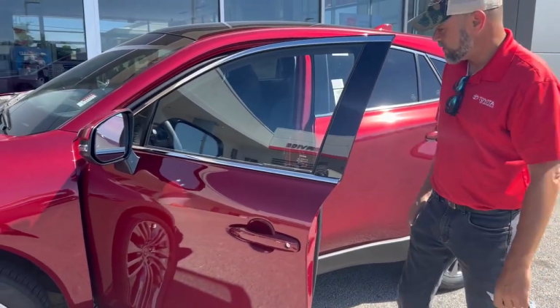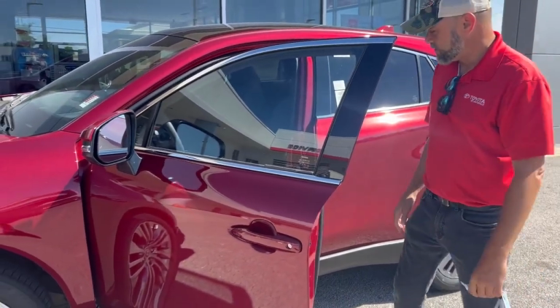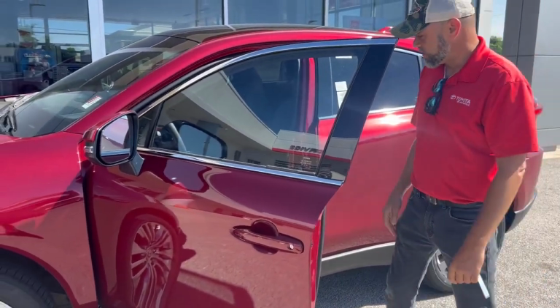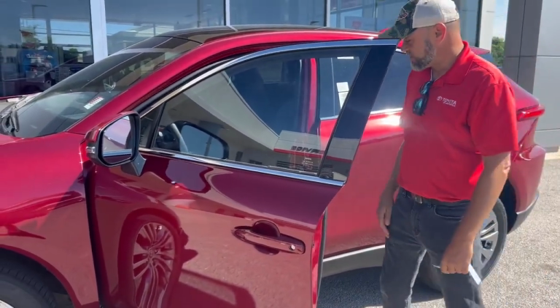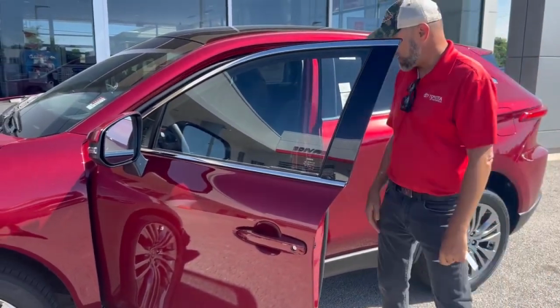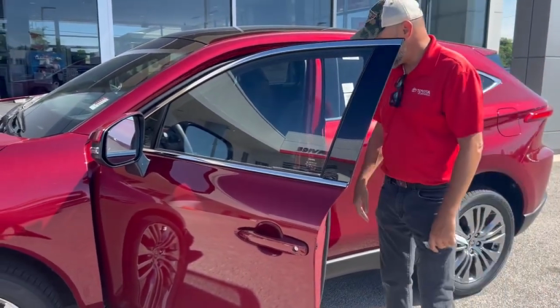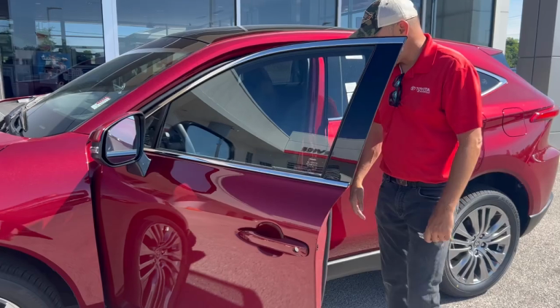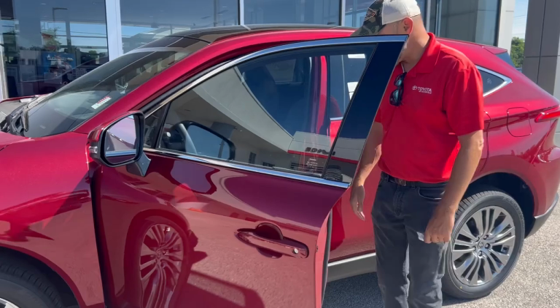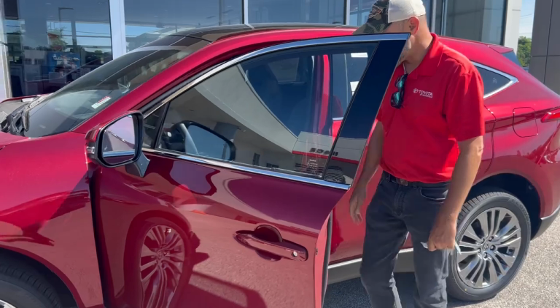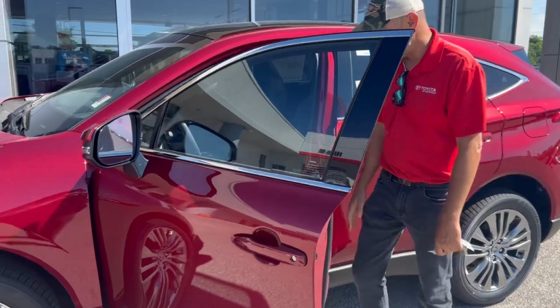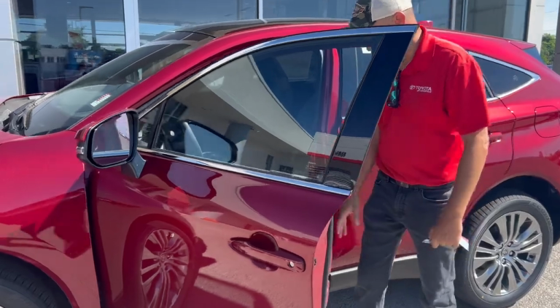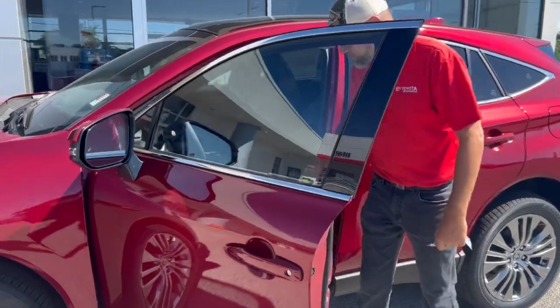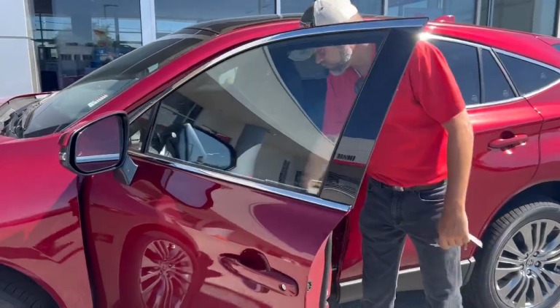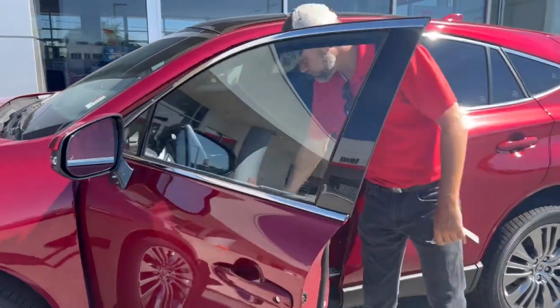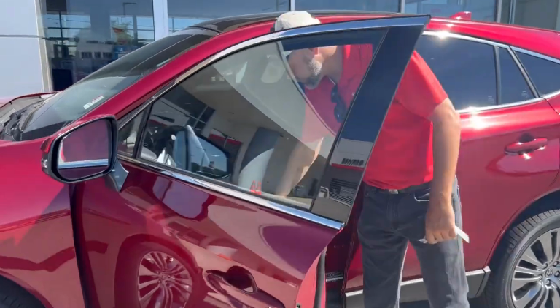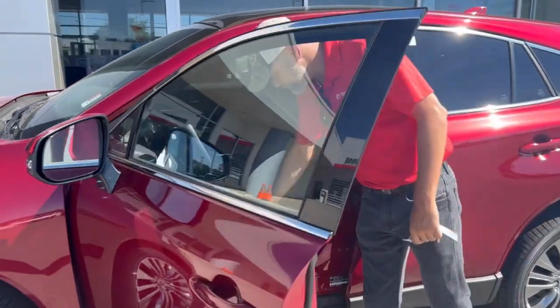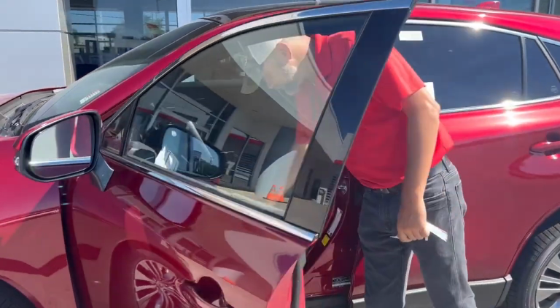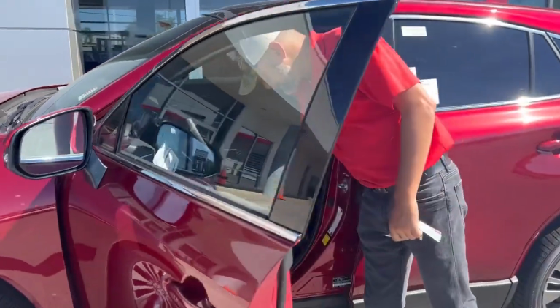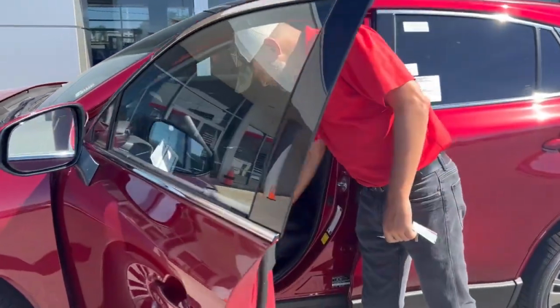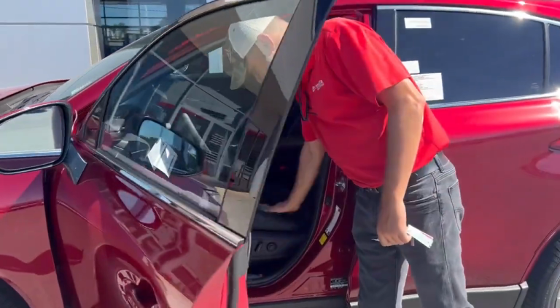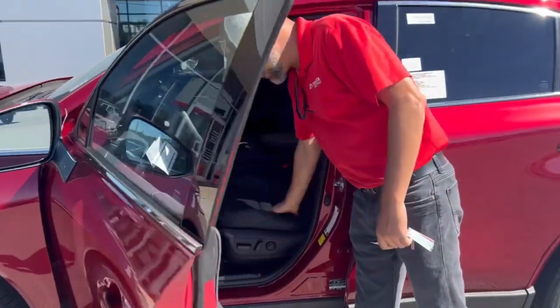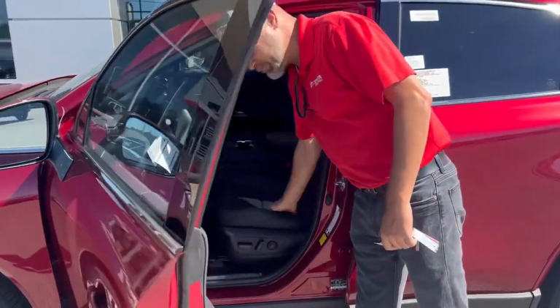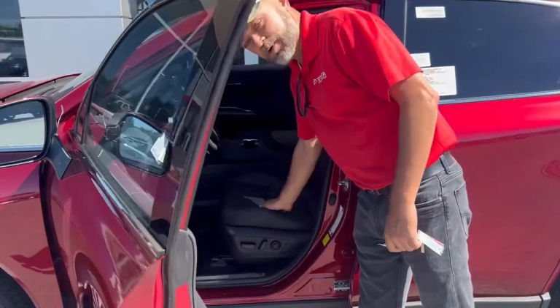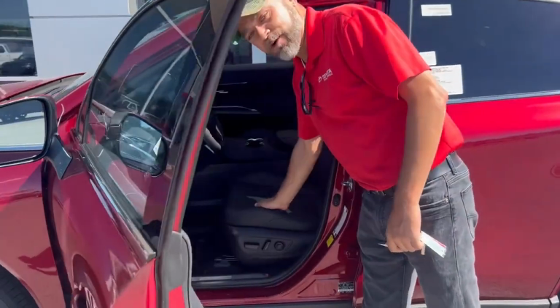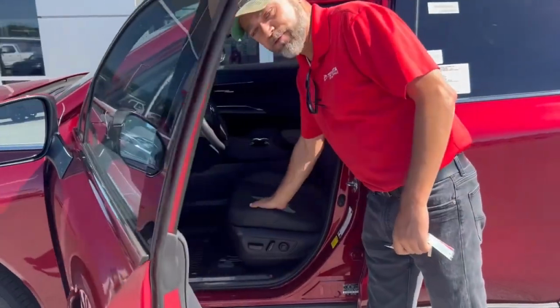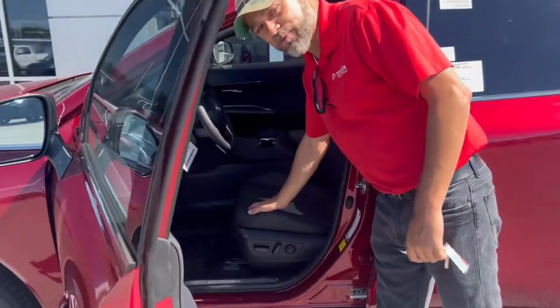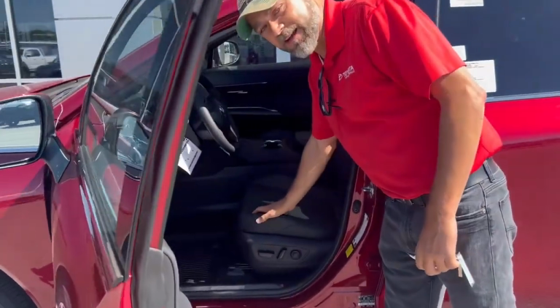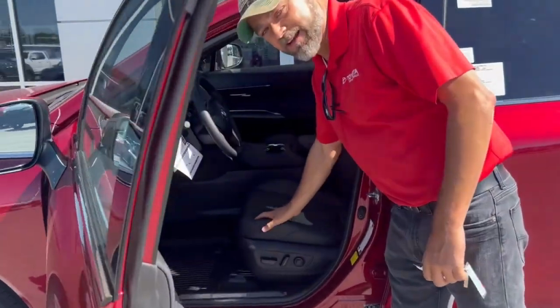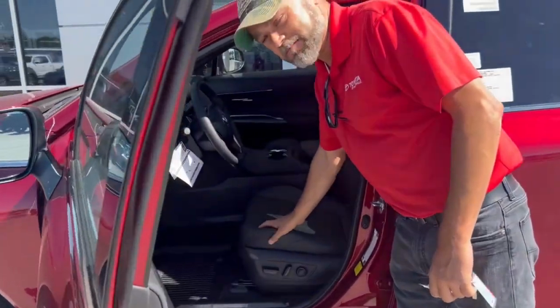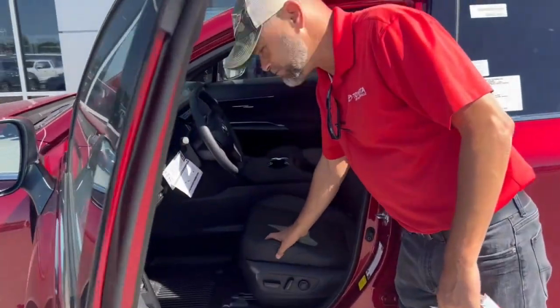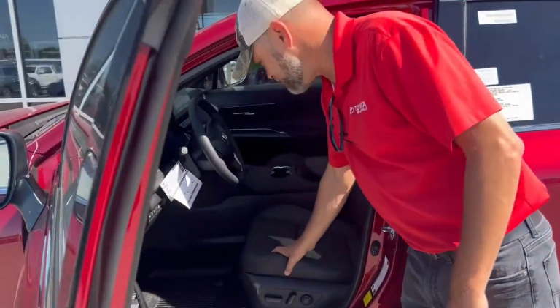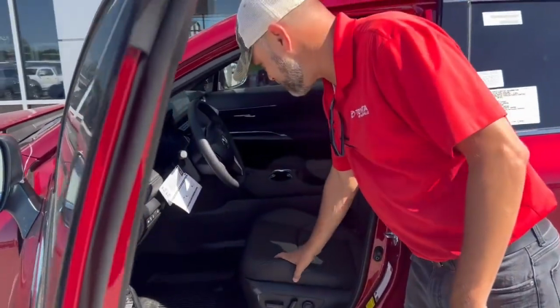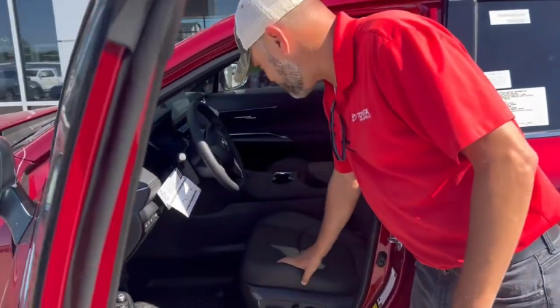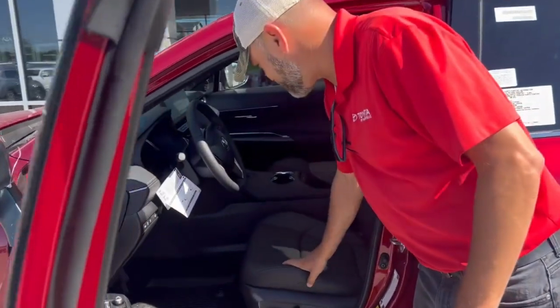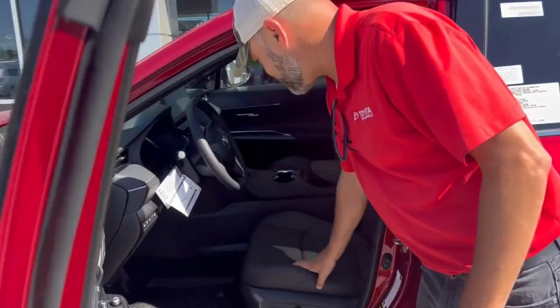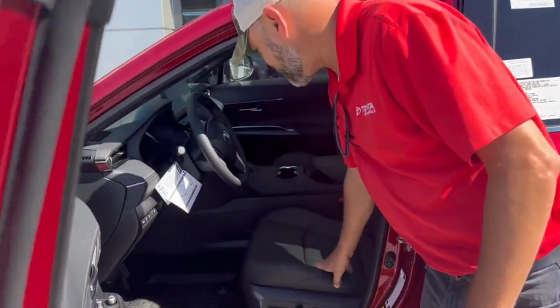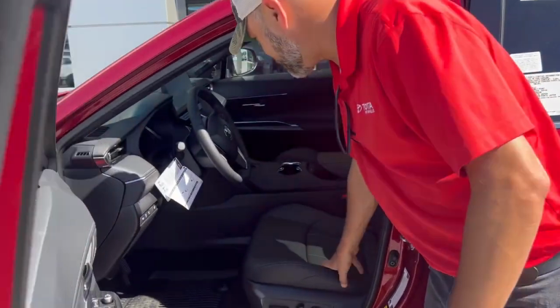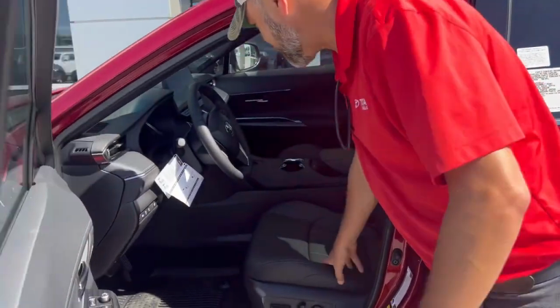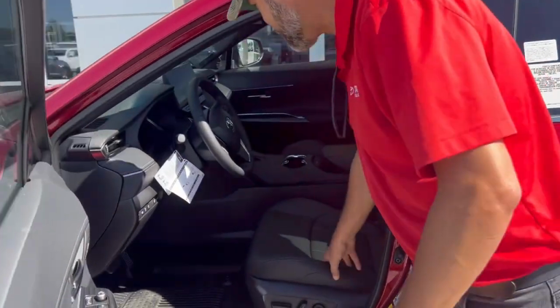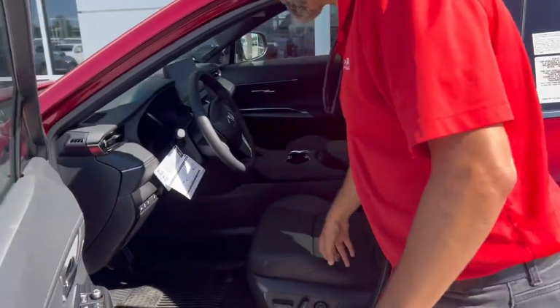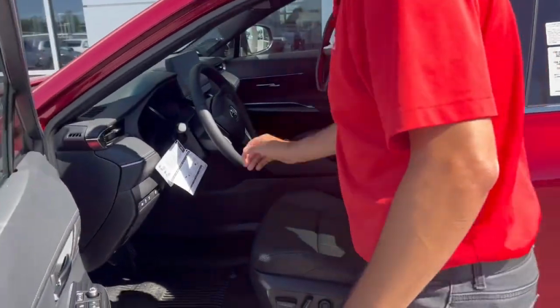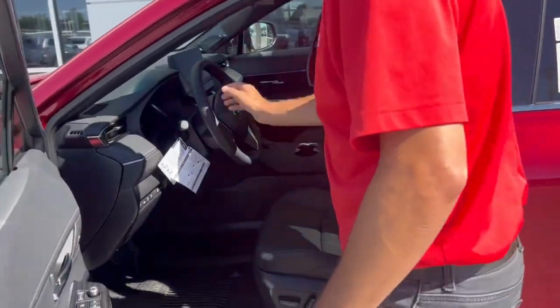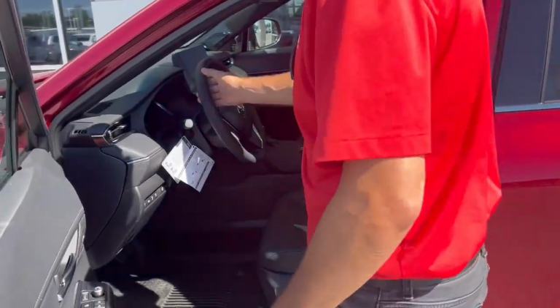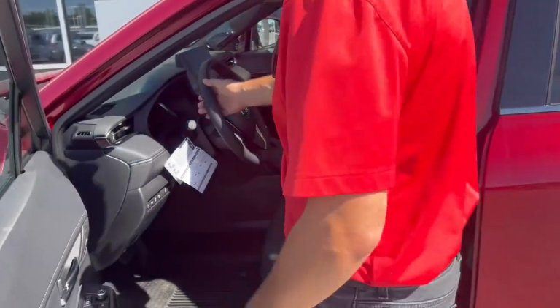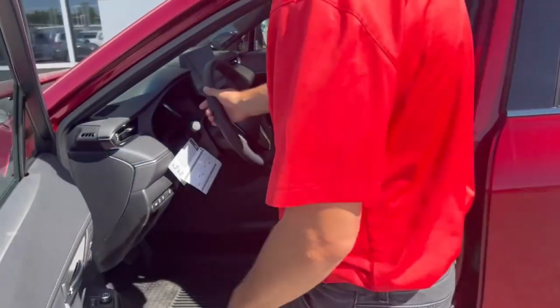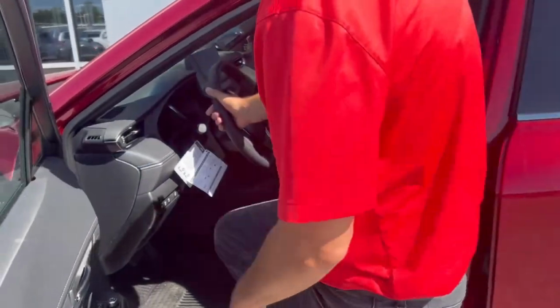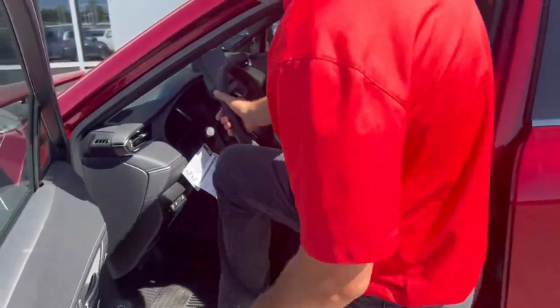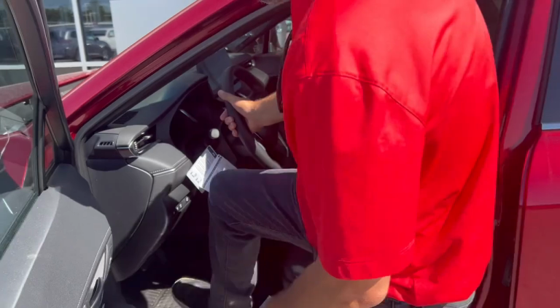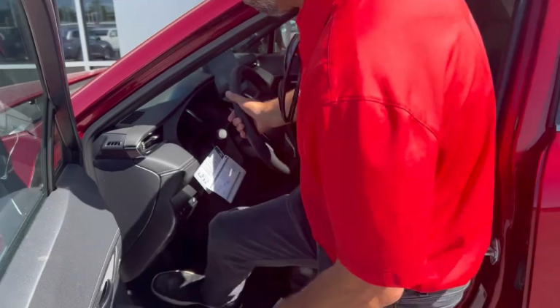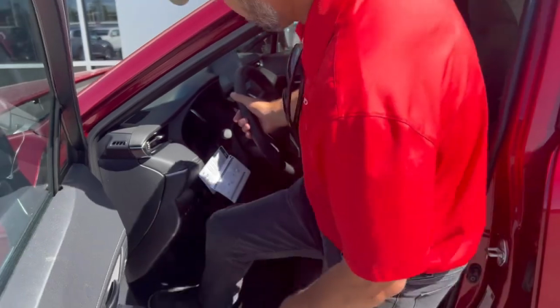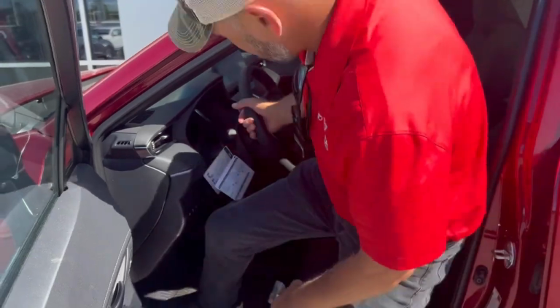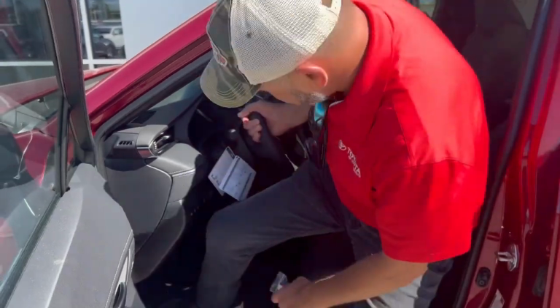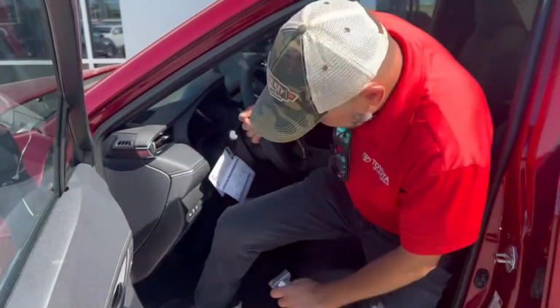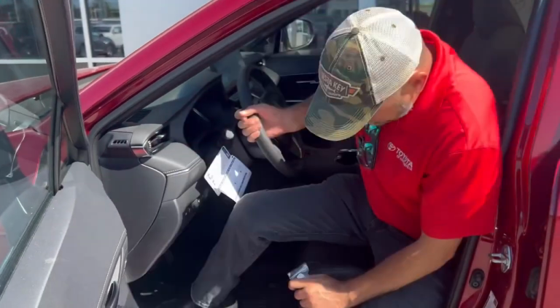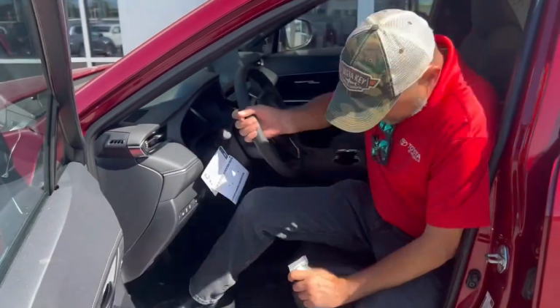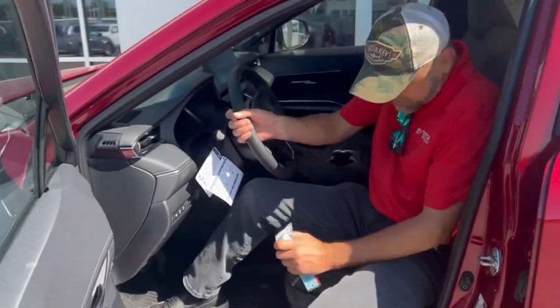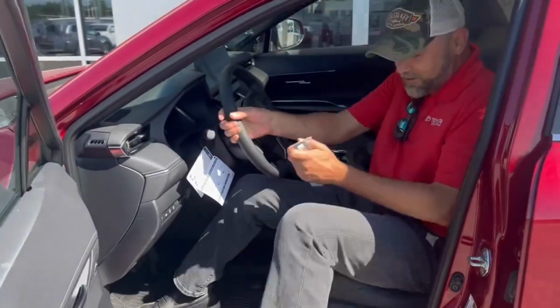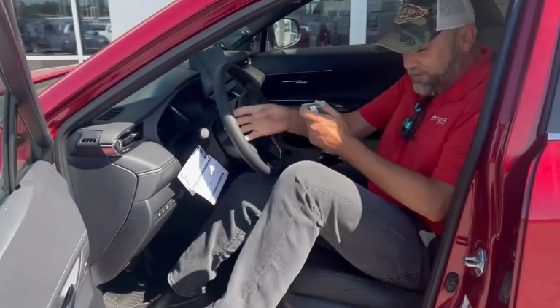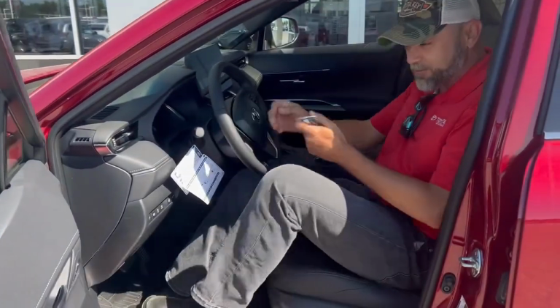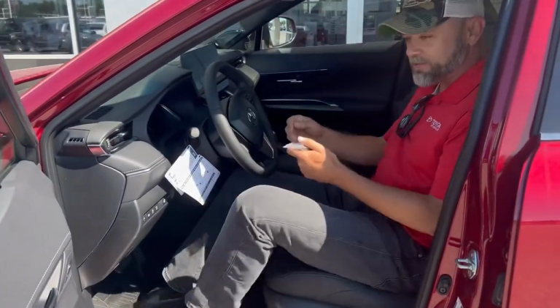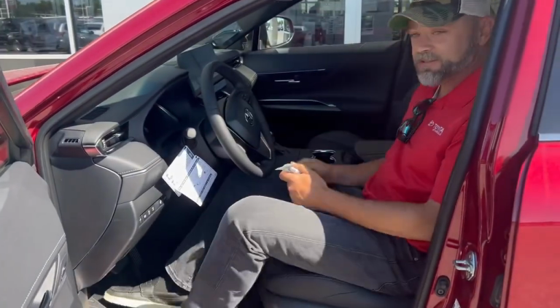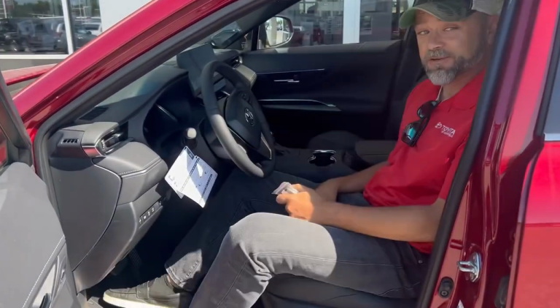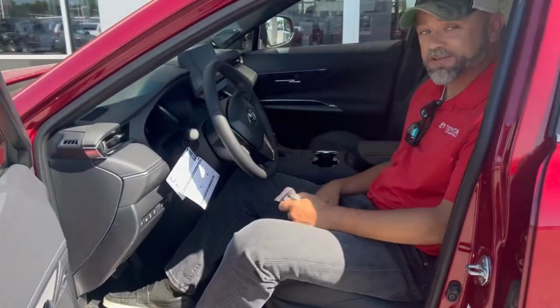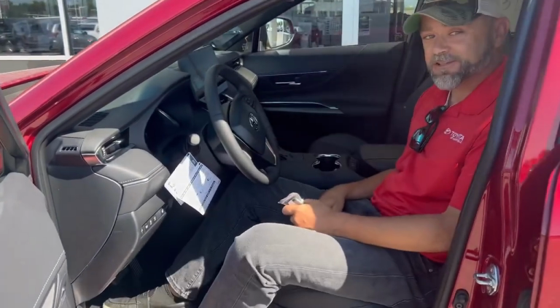Look at that leather. Perforated. Boy, does that feel soft on a touche.